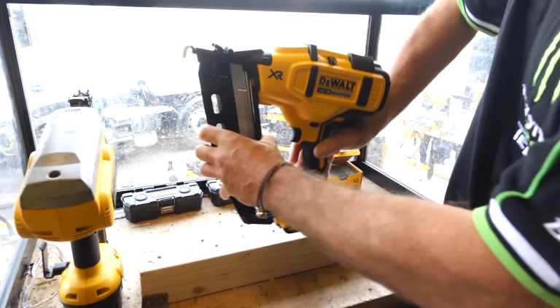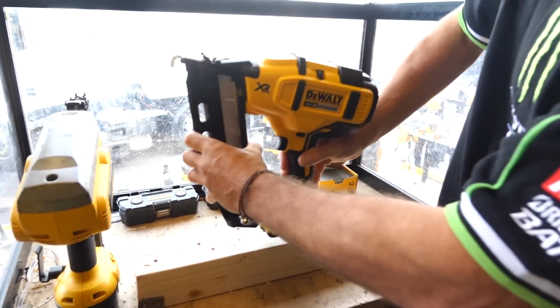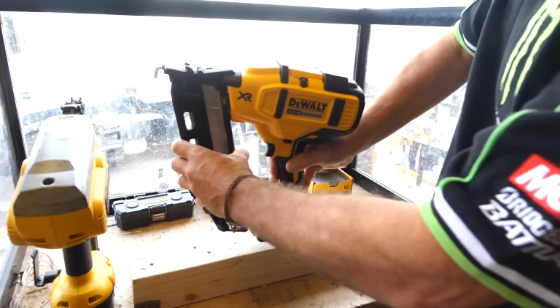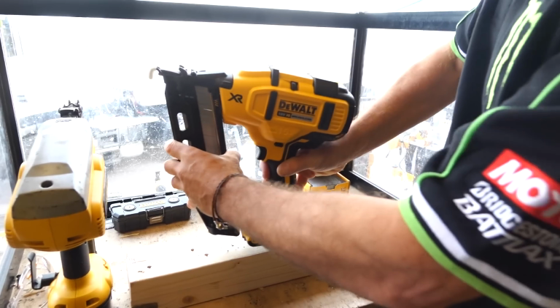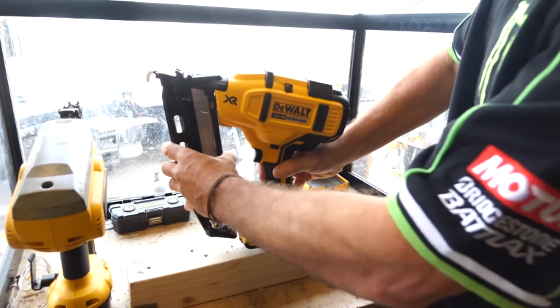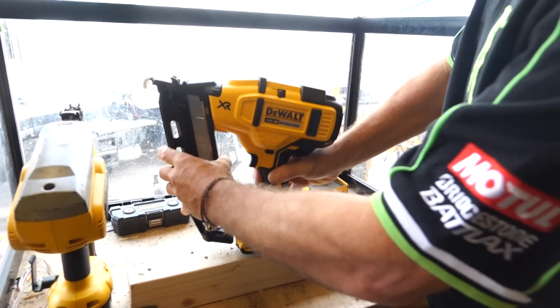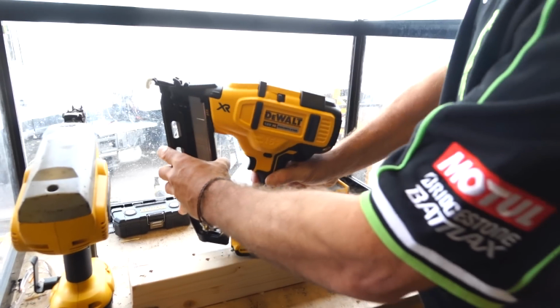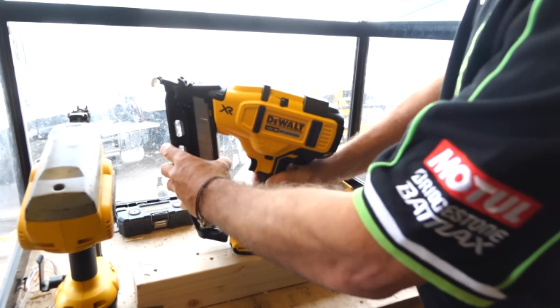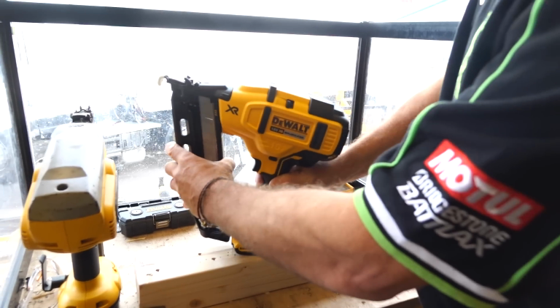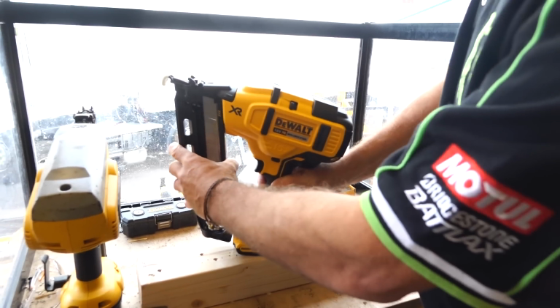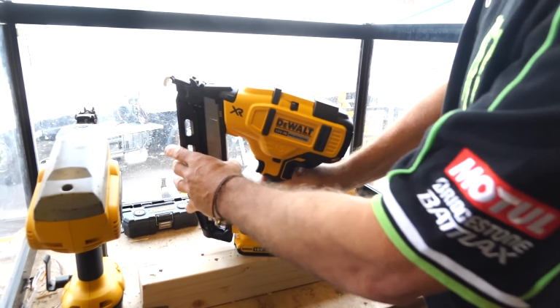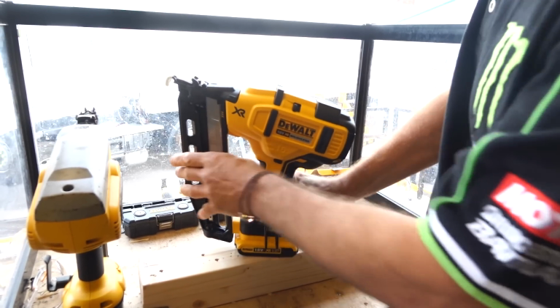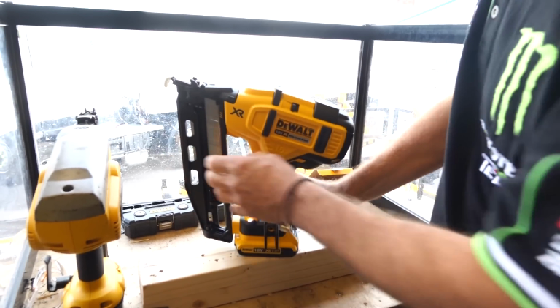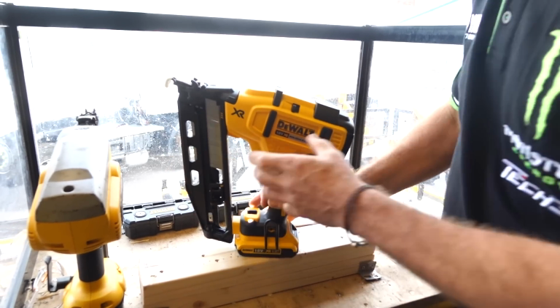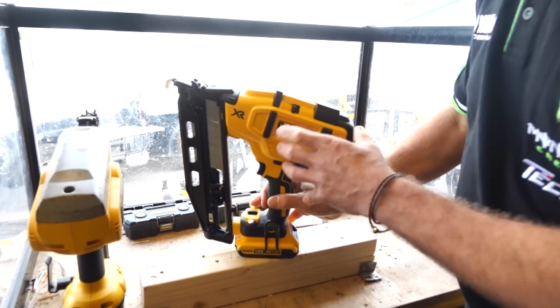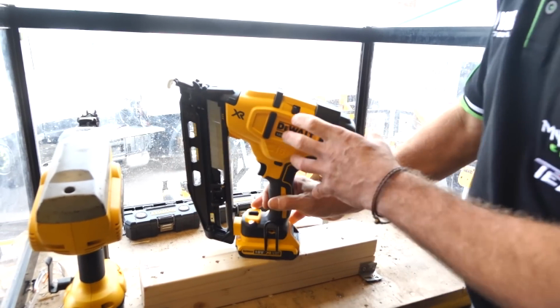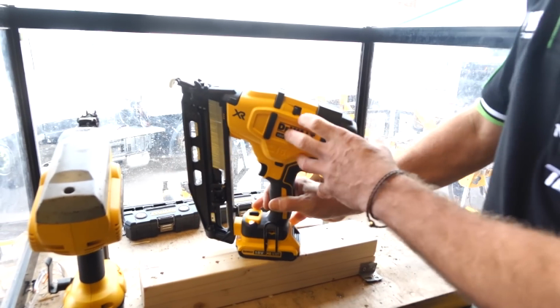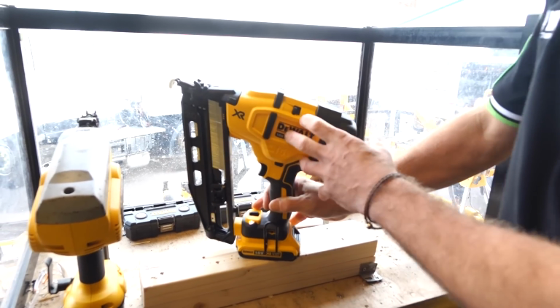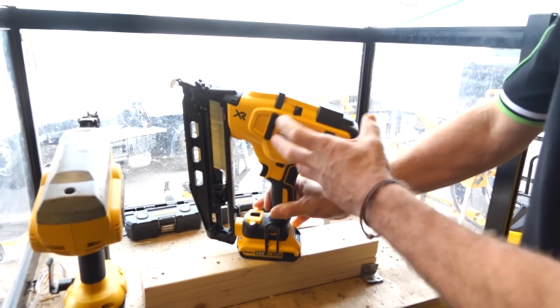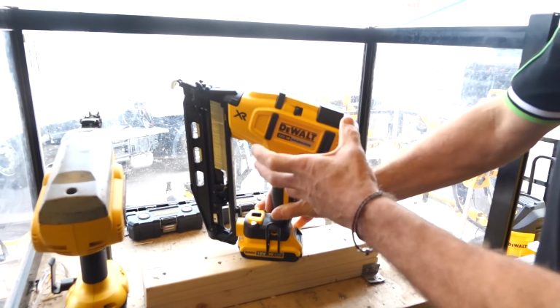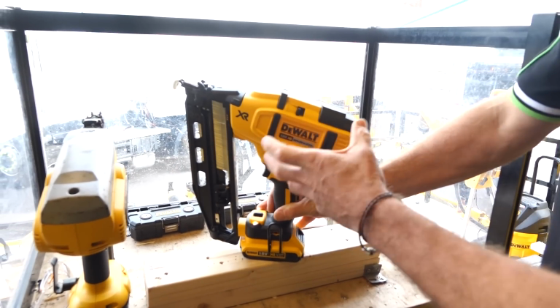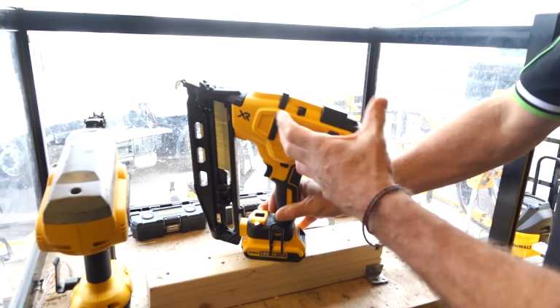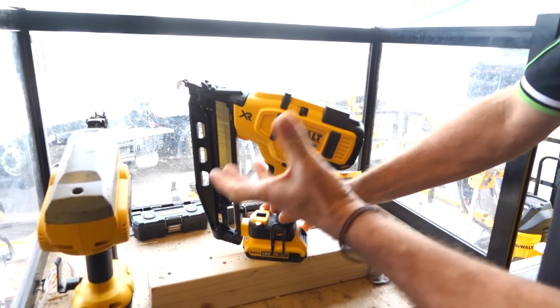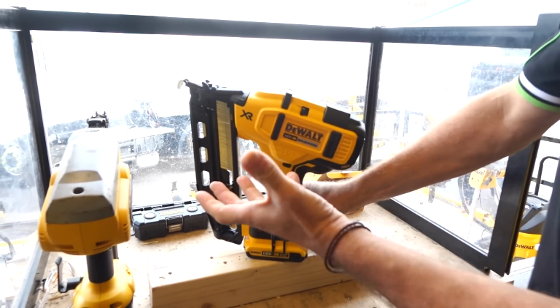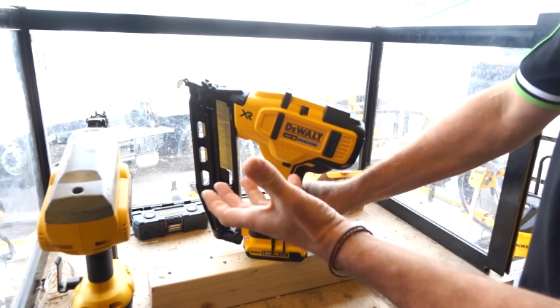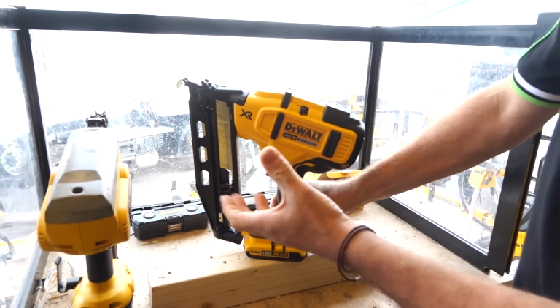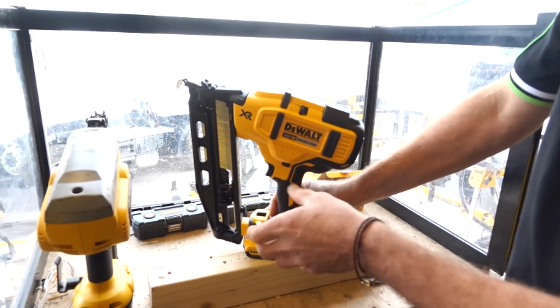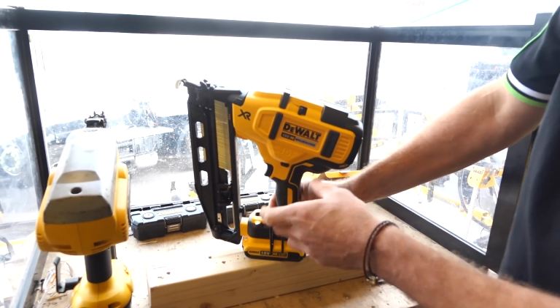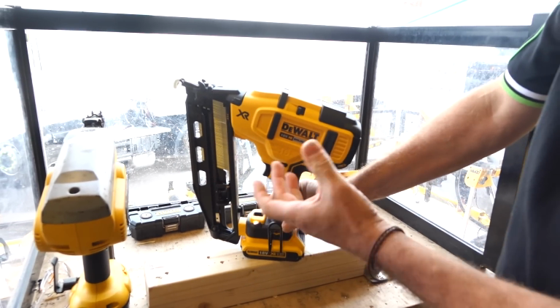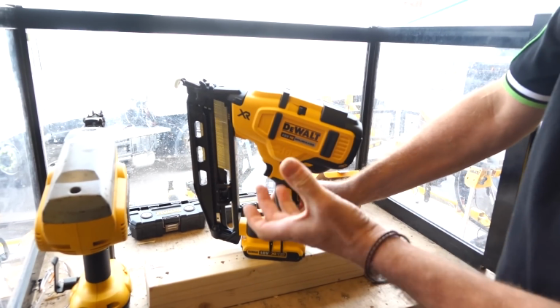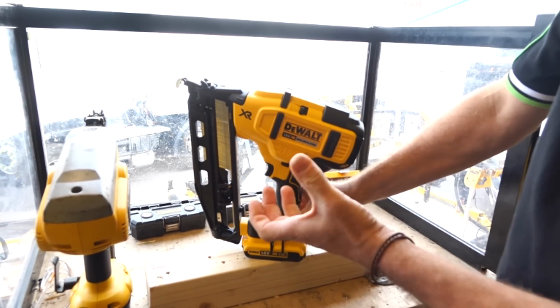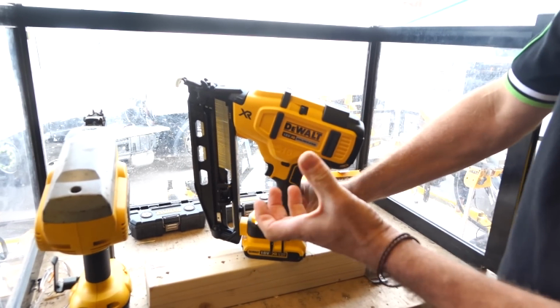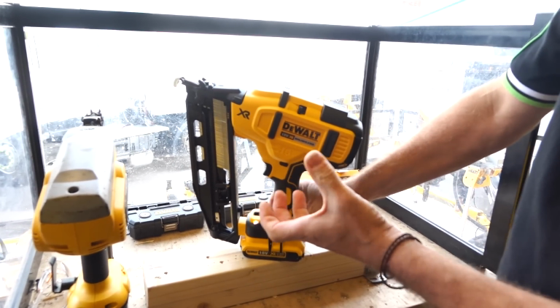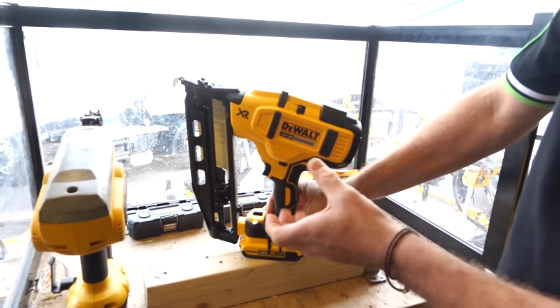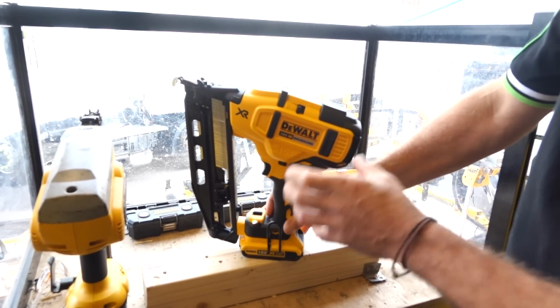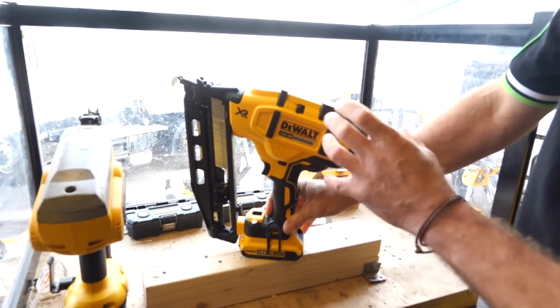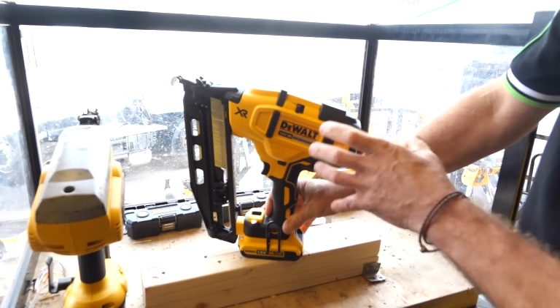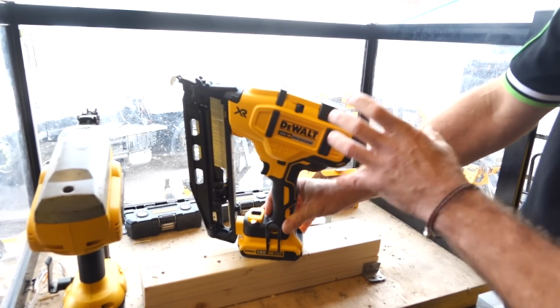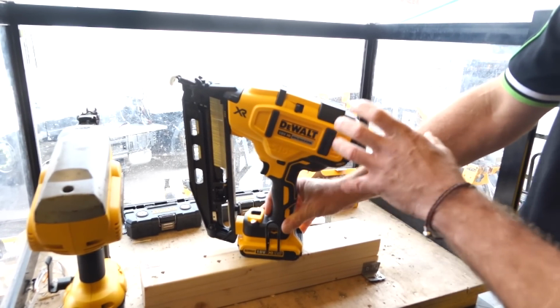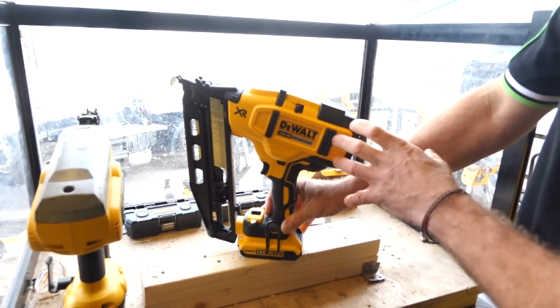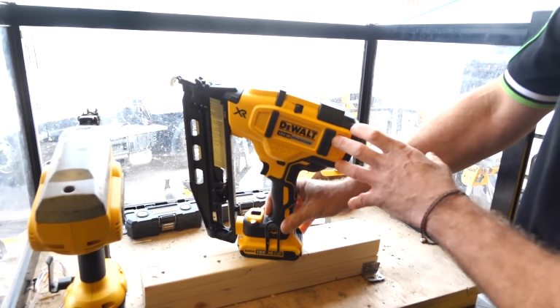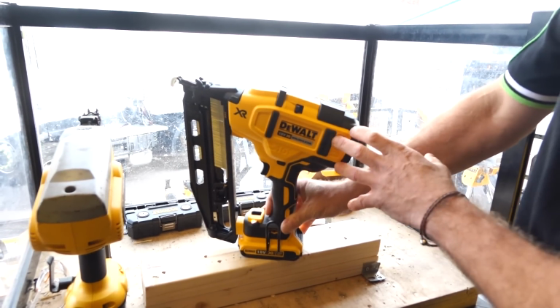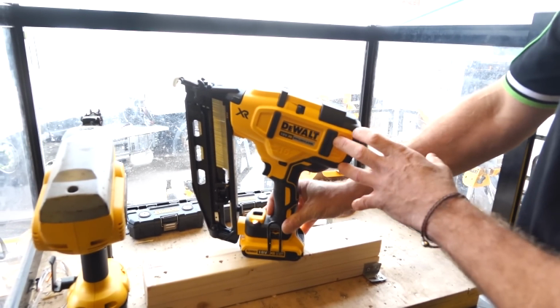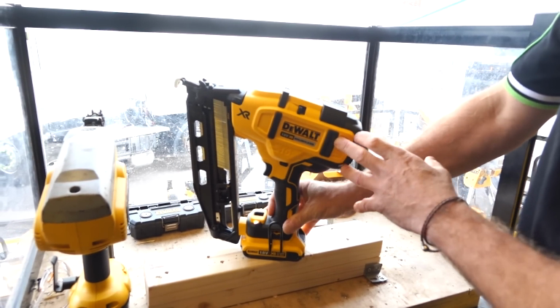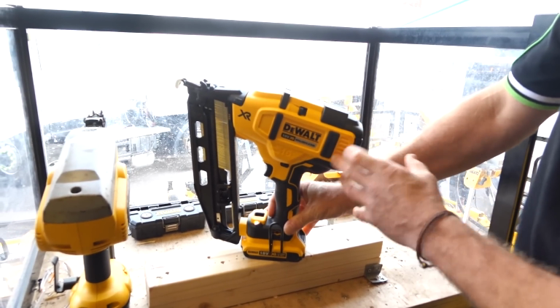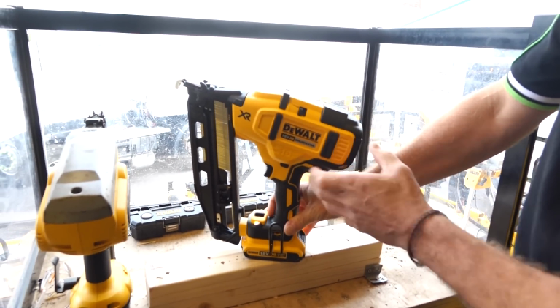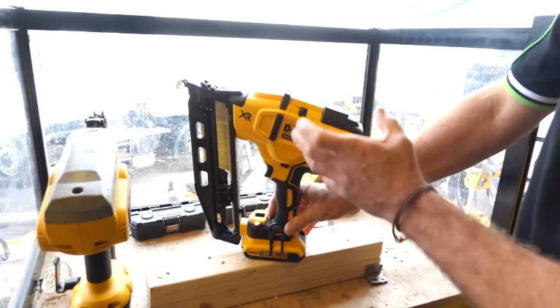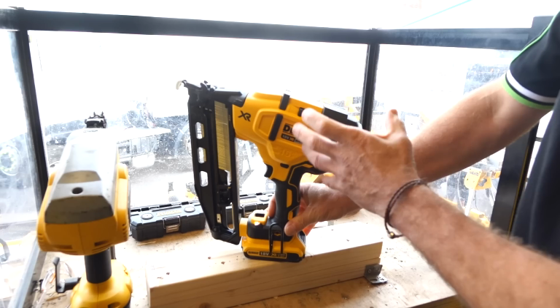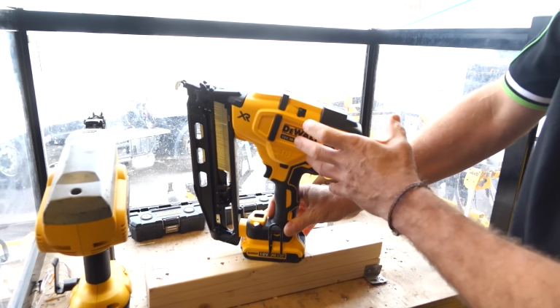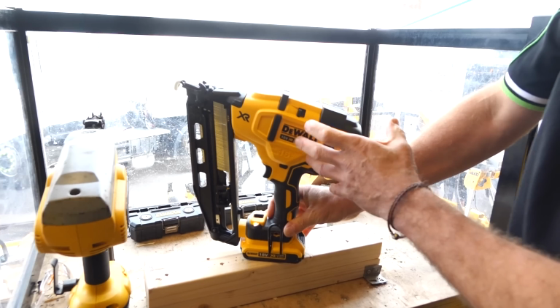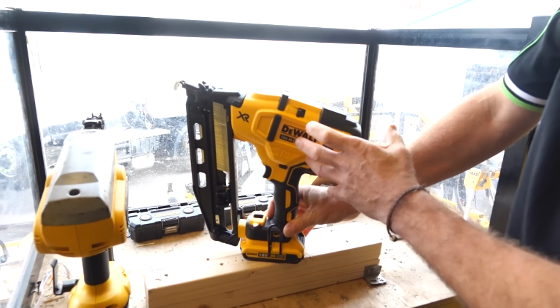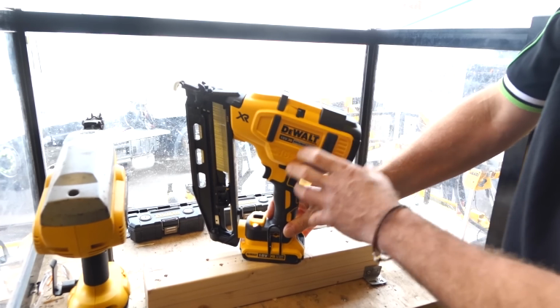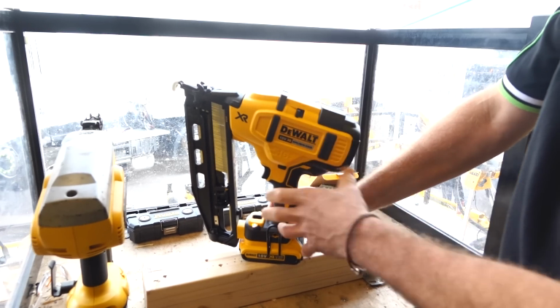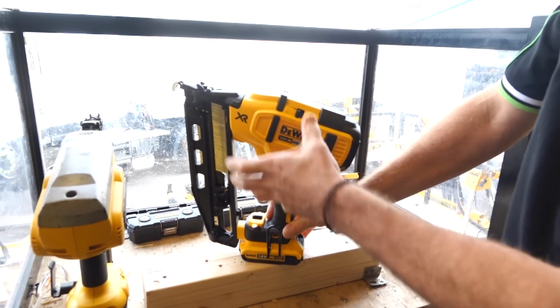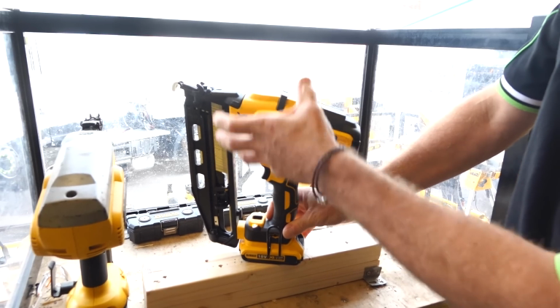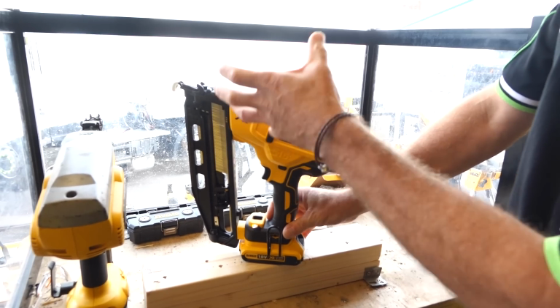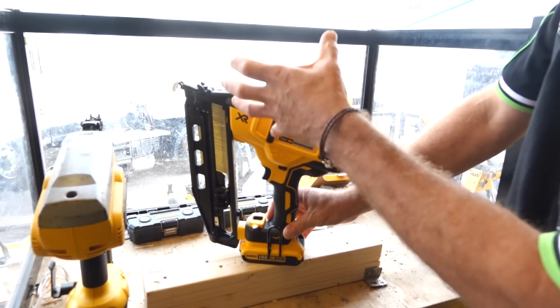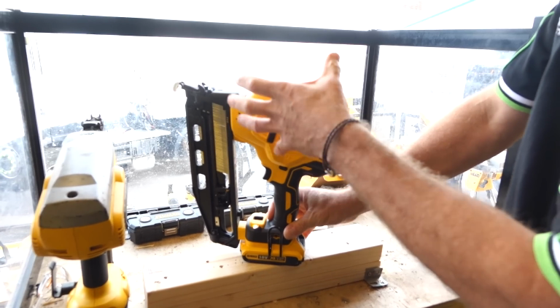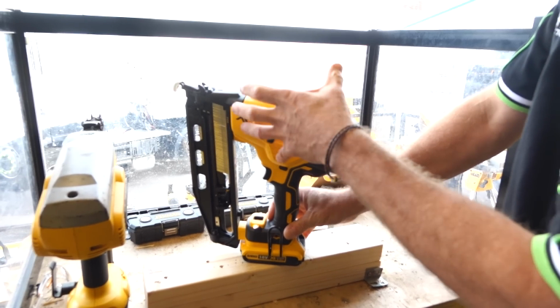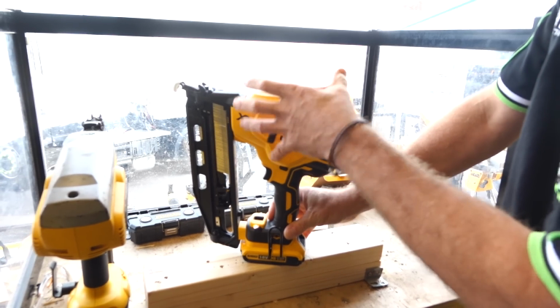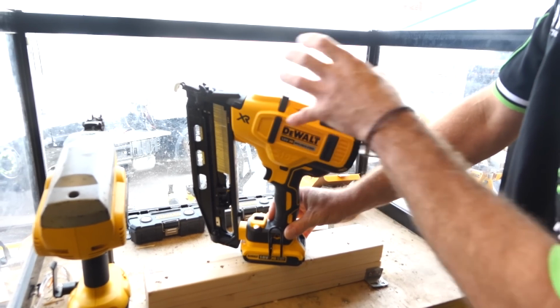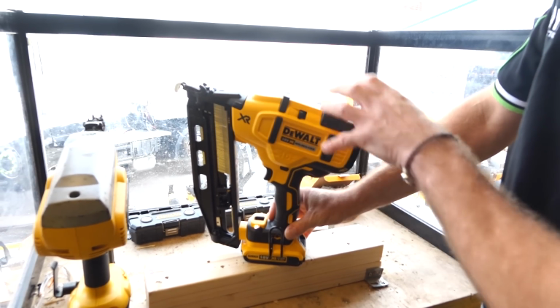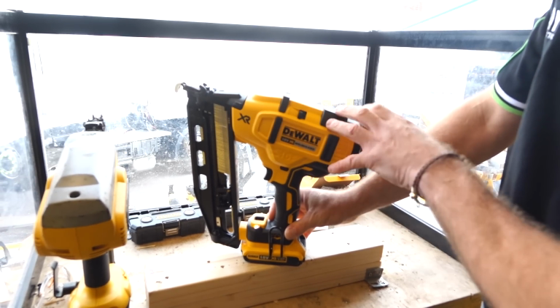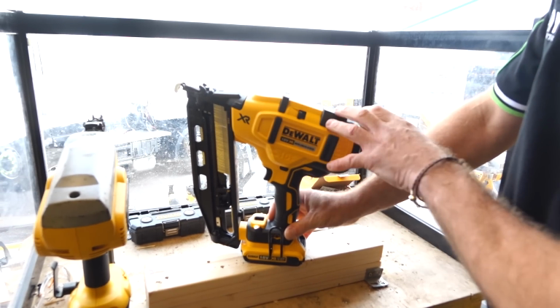So as you can see, this is the new DeWalt XR DCN 660 Nailer — 16 gauge, gas free.